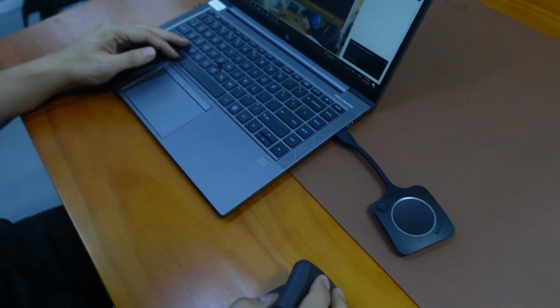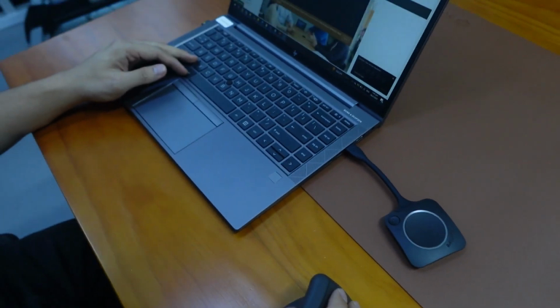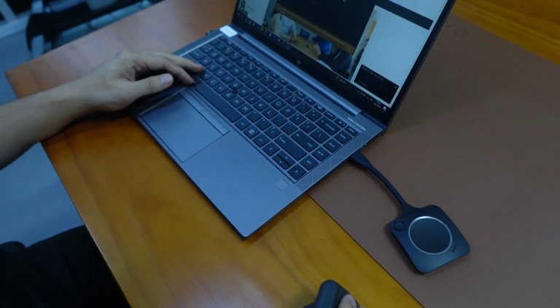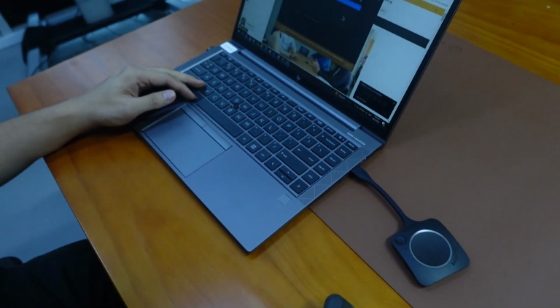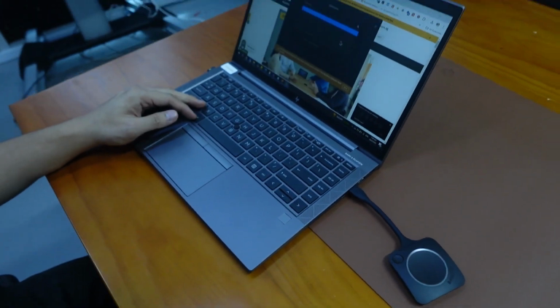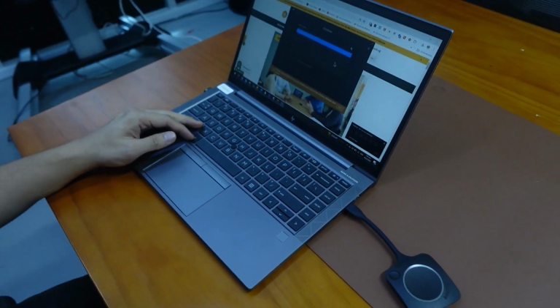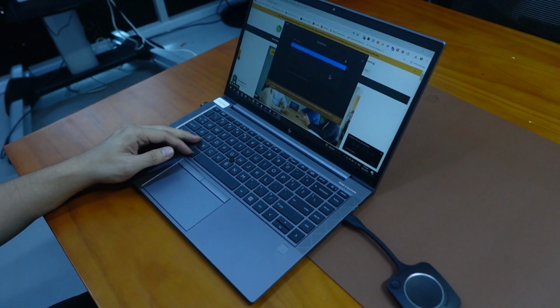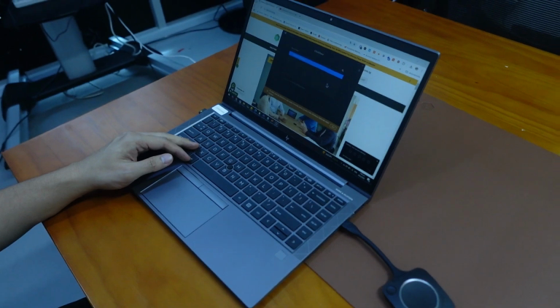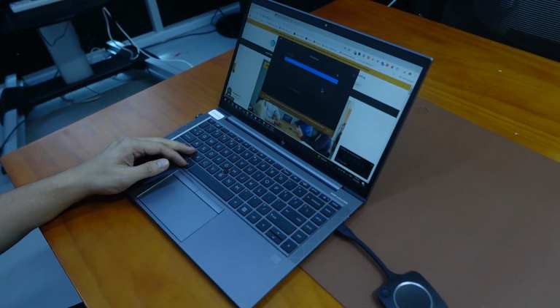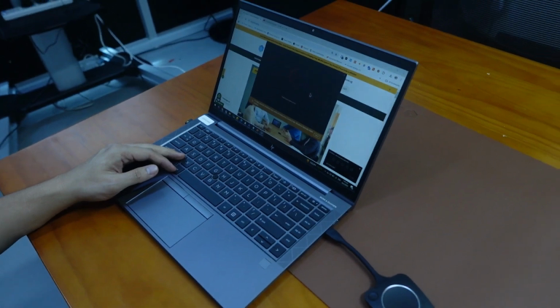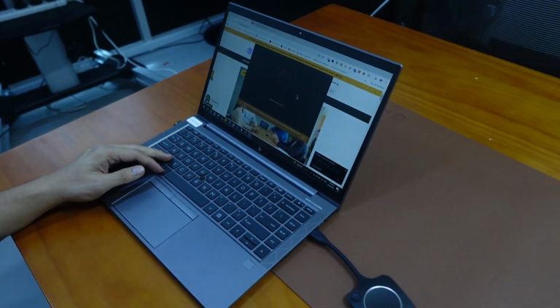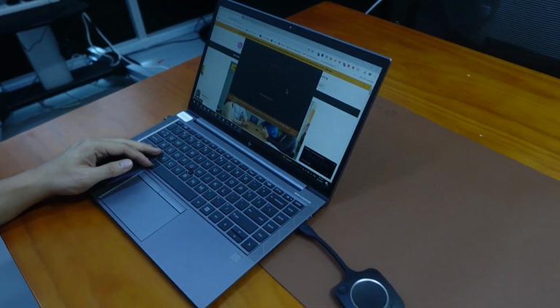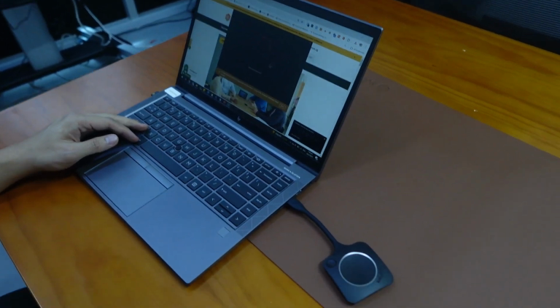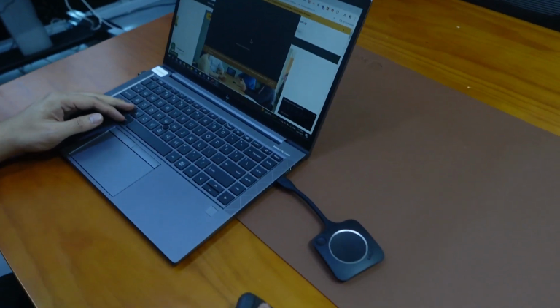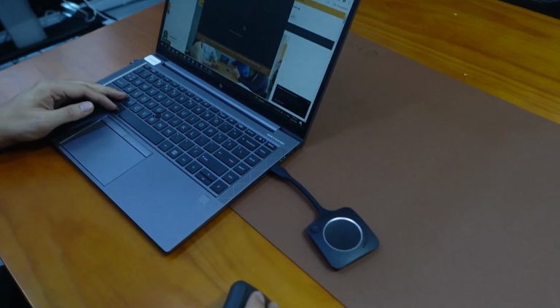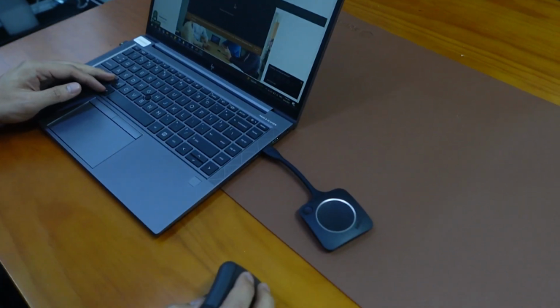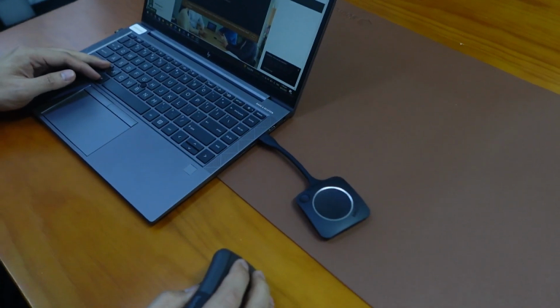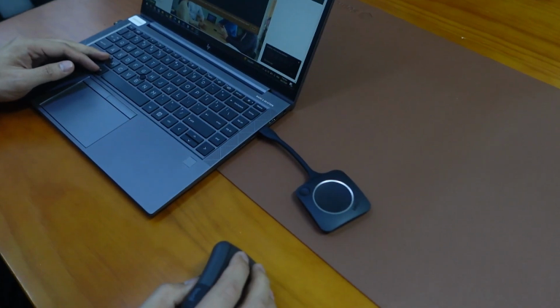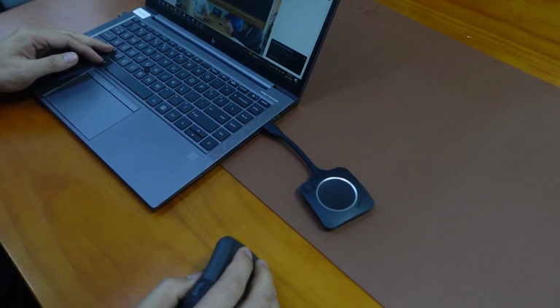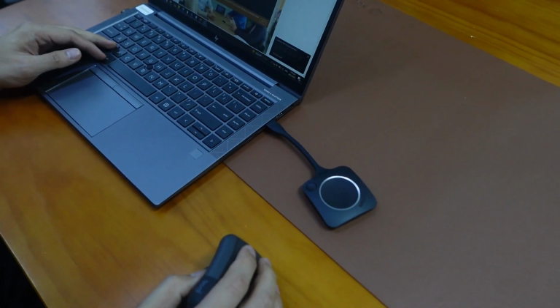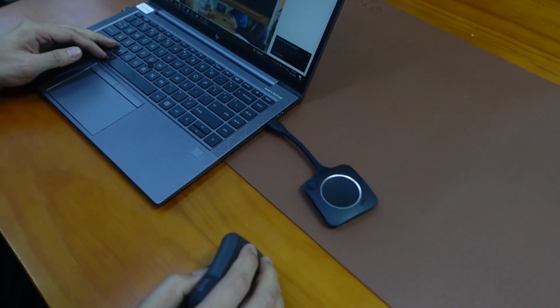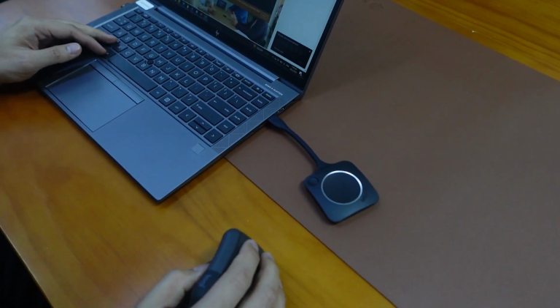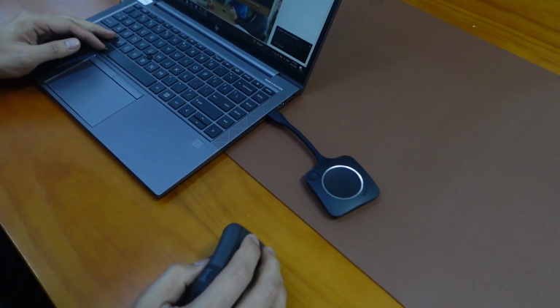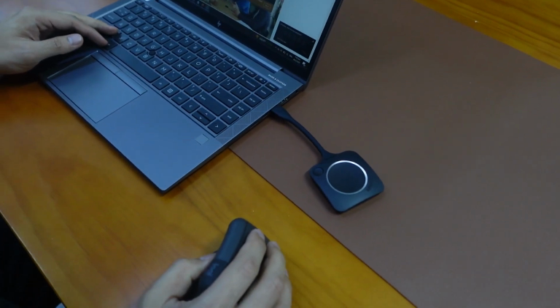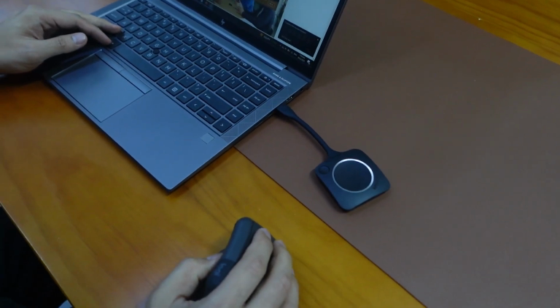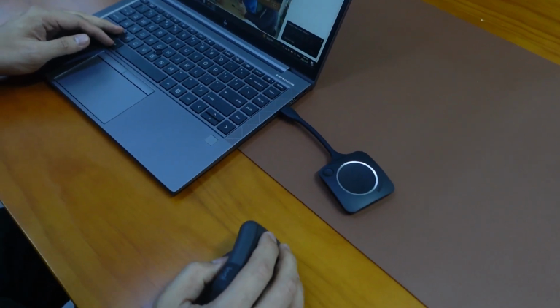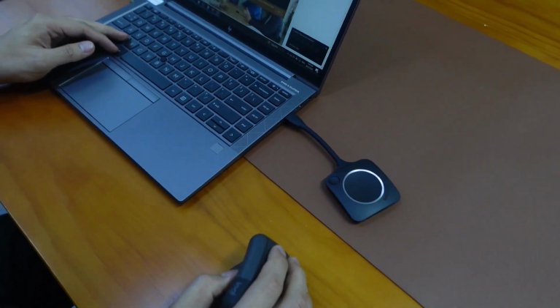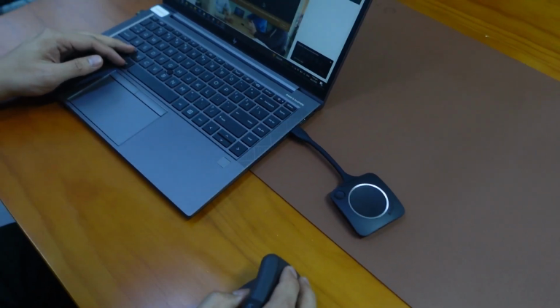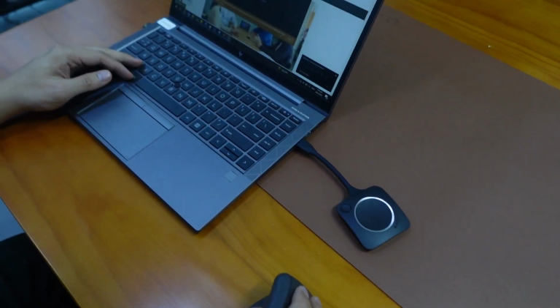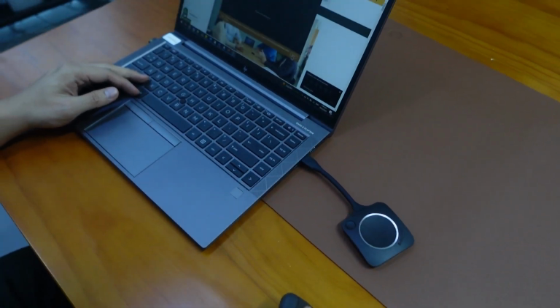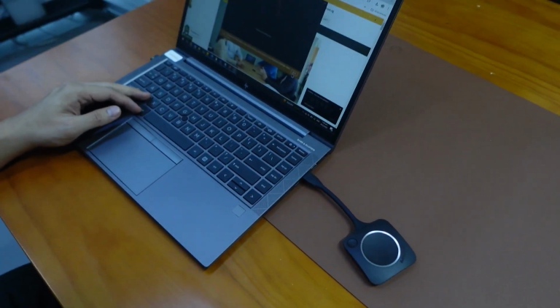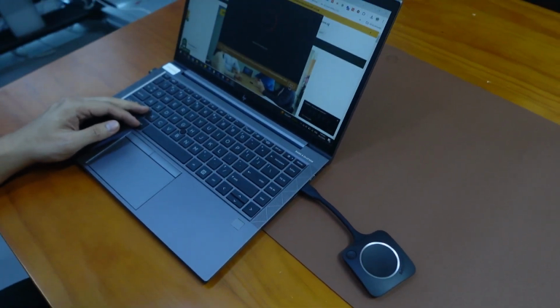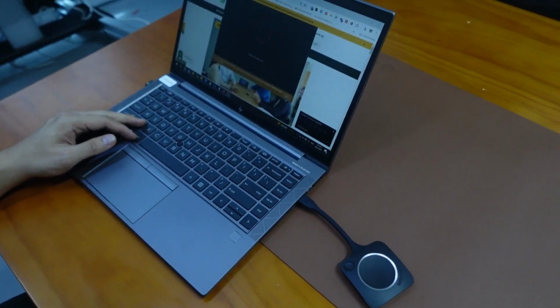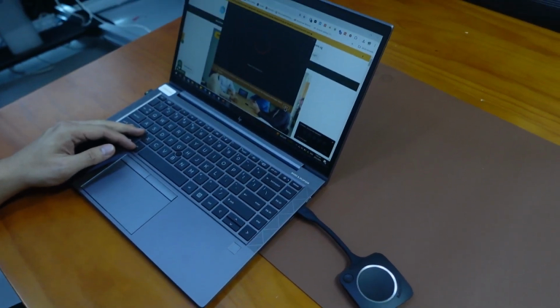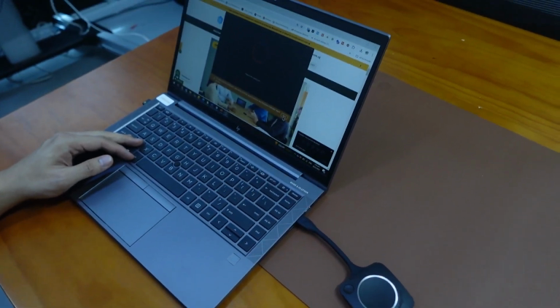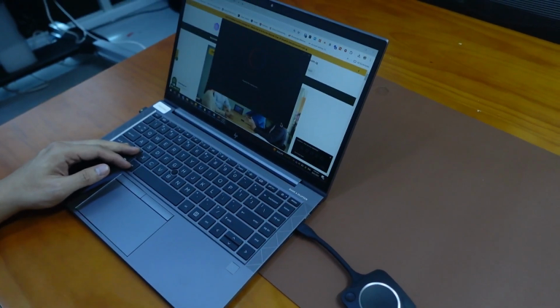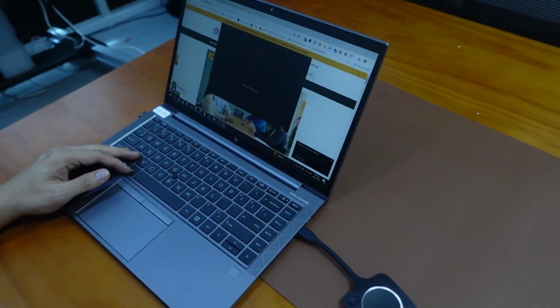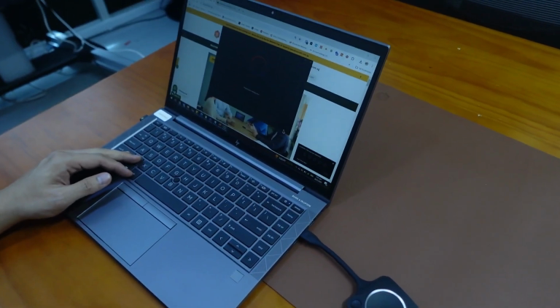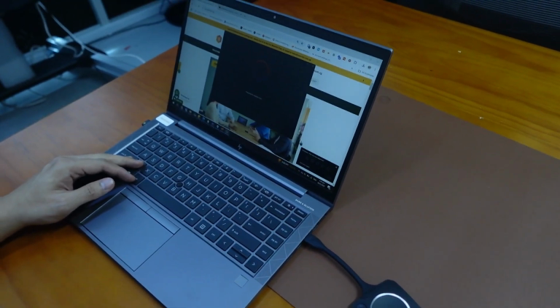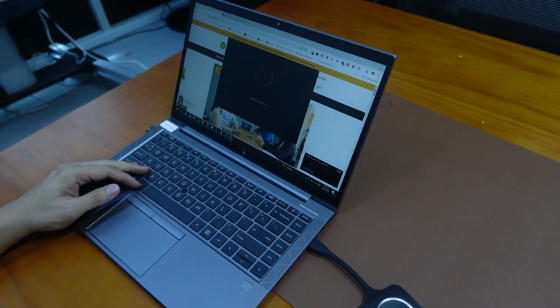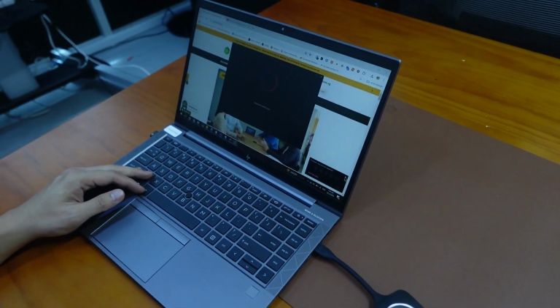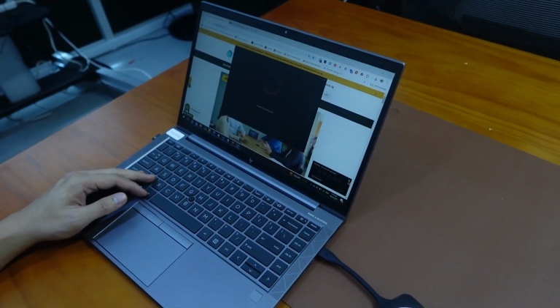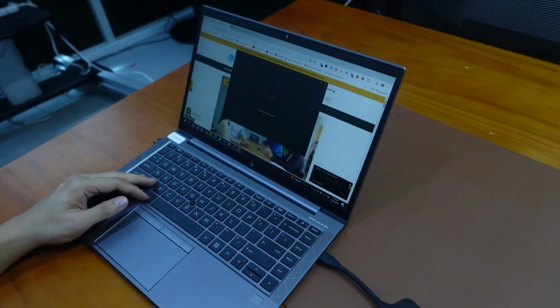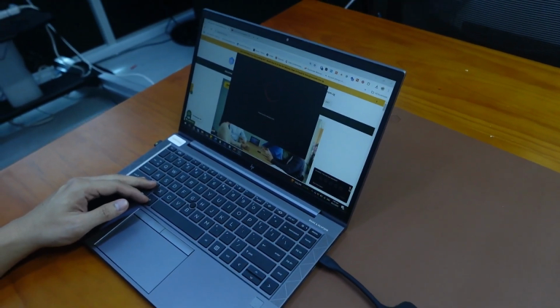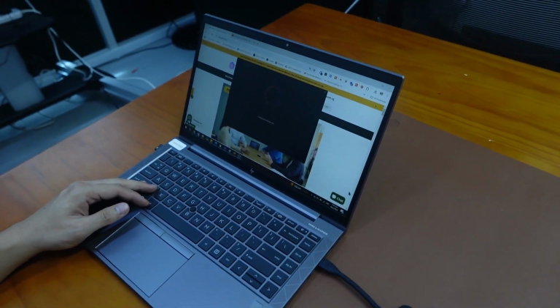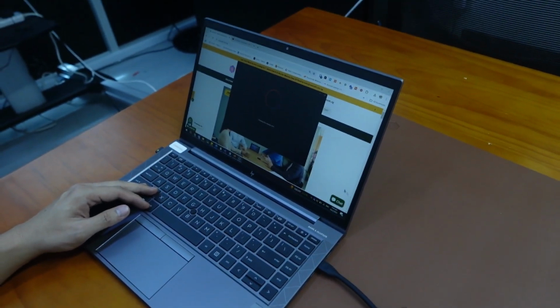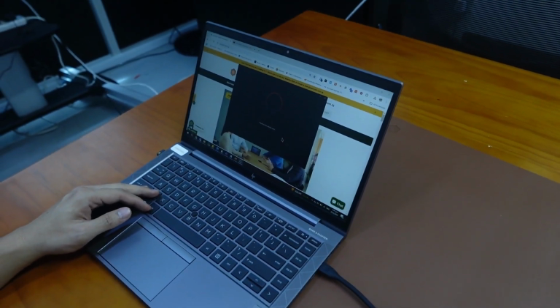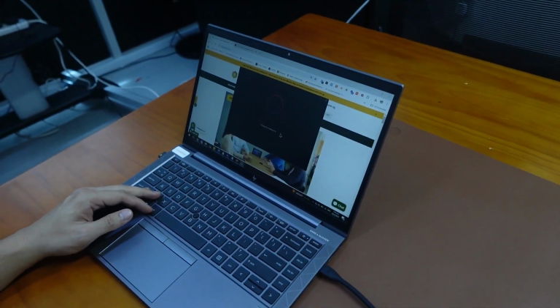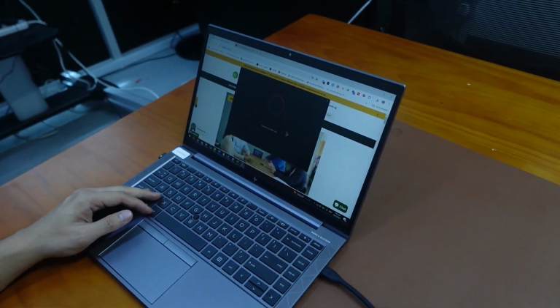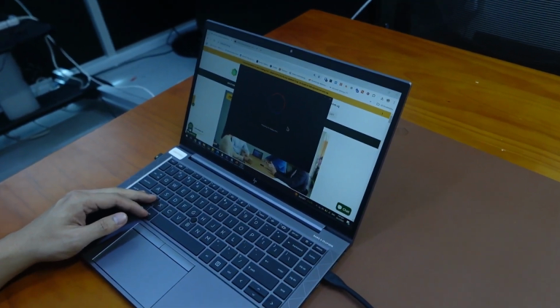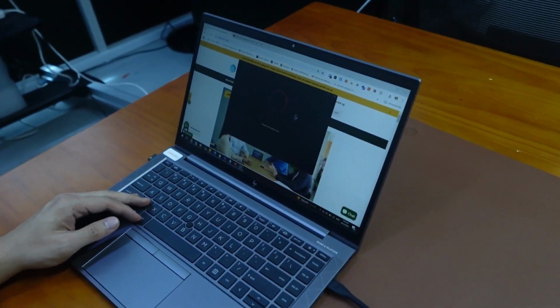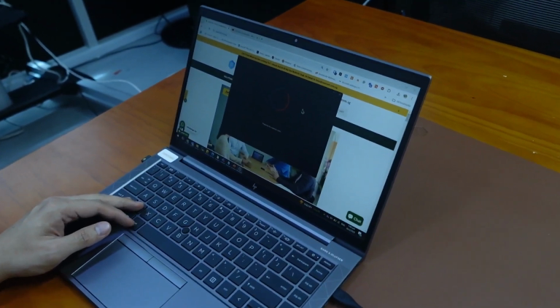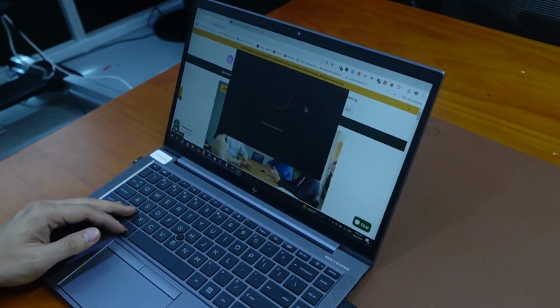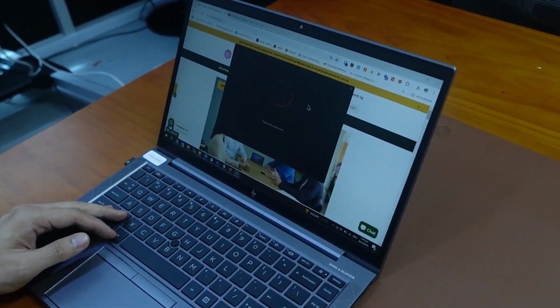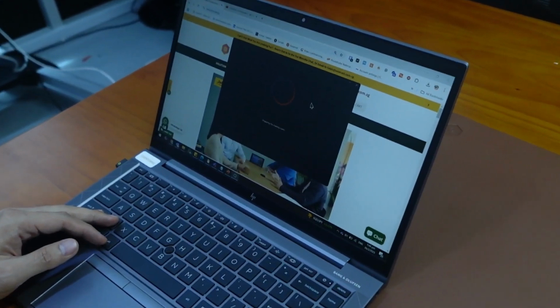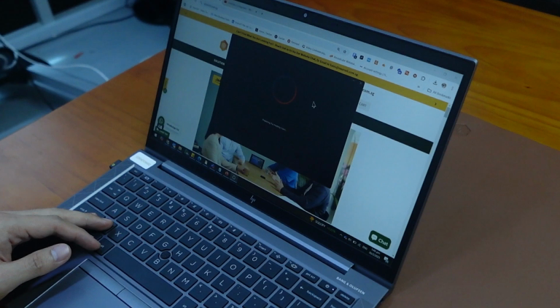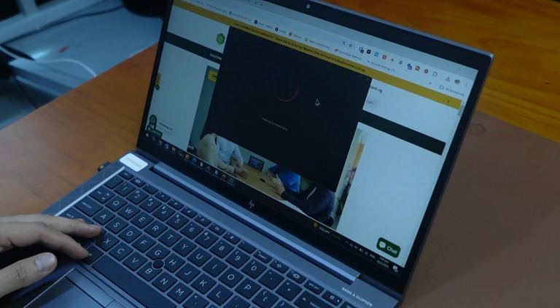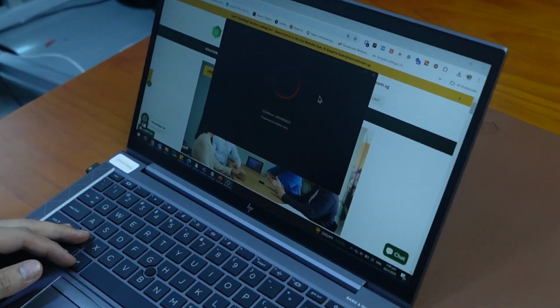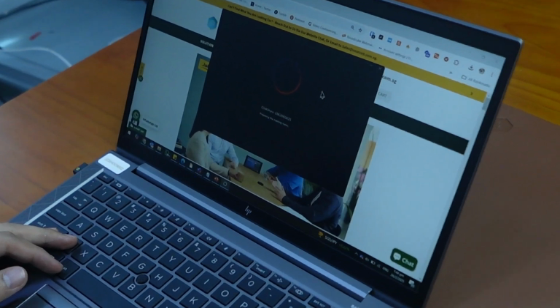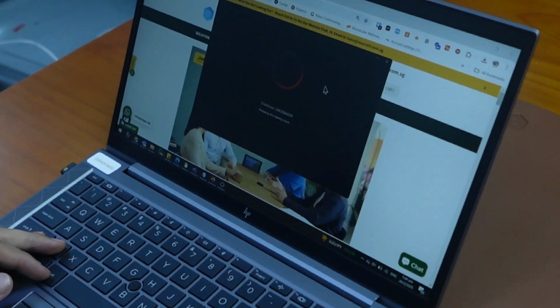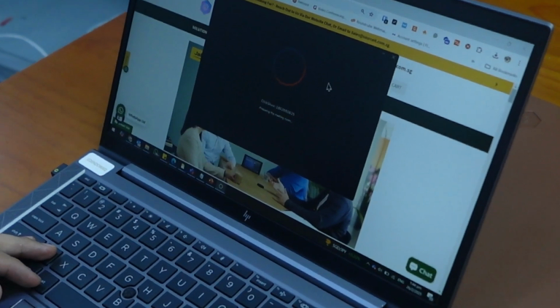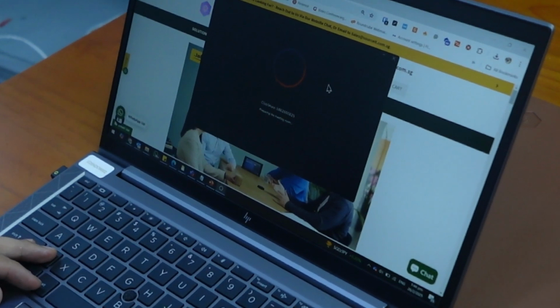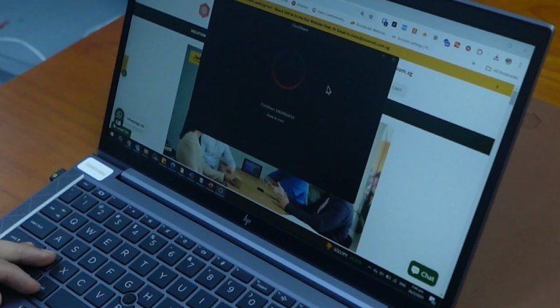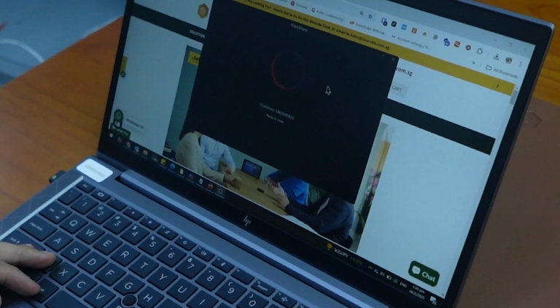You can share content wirelessly via the ClickShare app, AirPlay, Google Cast, or Miracast. No extra adapter needed.